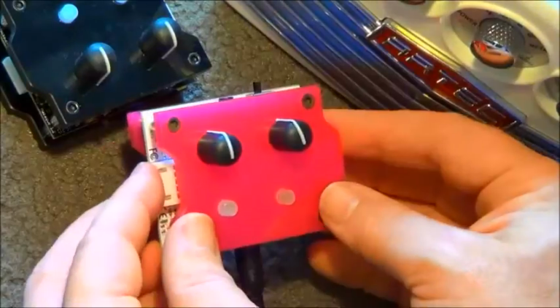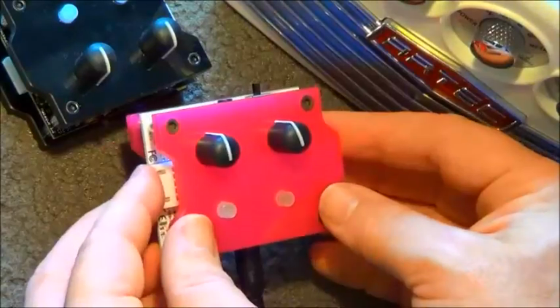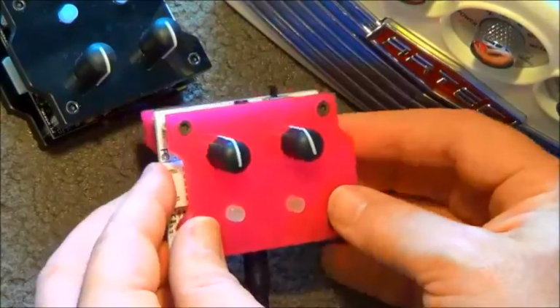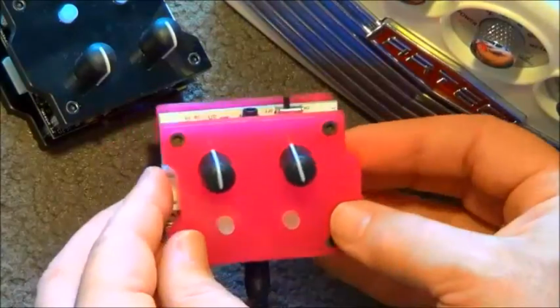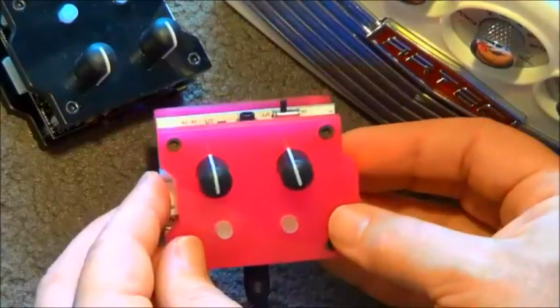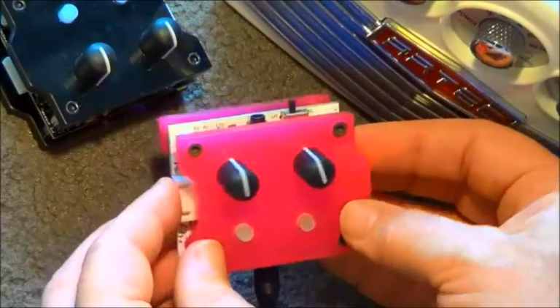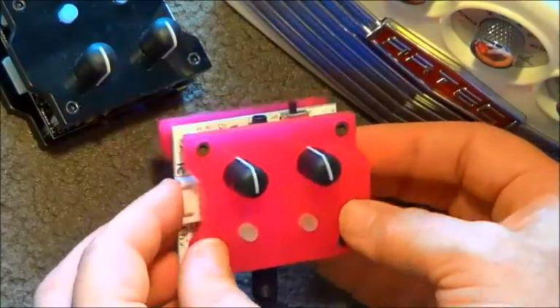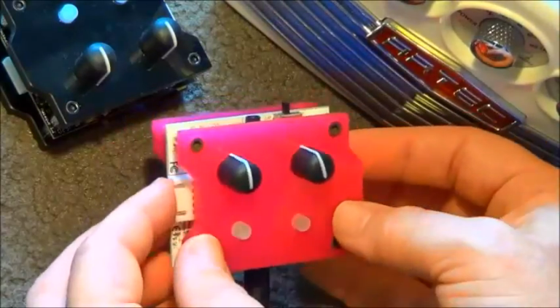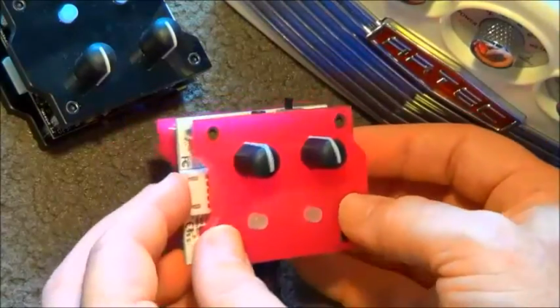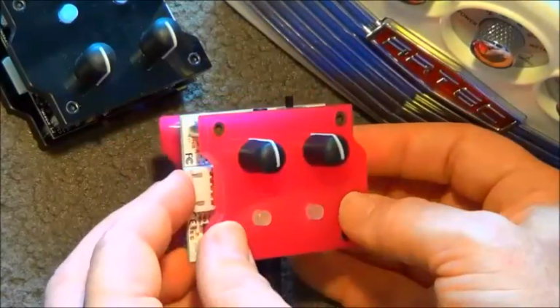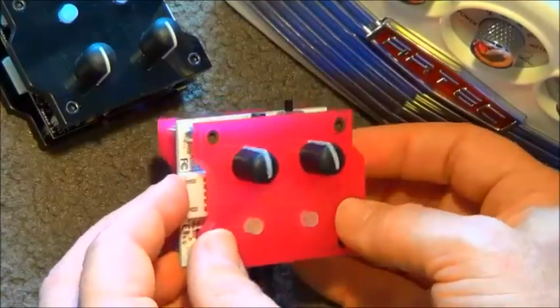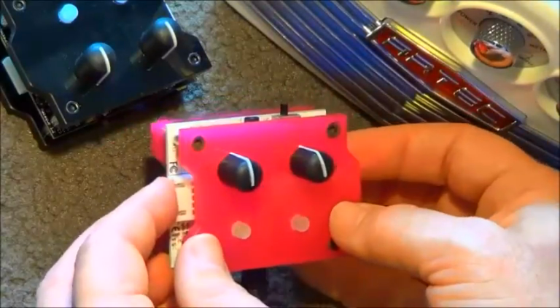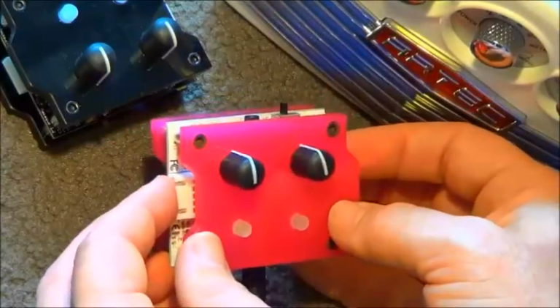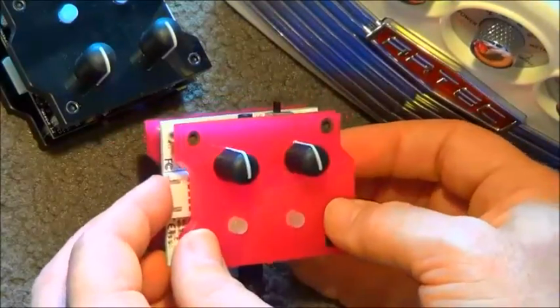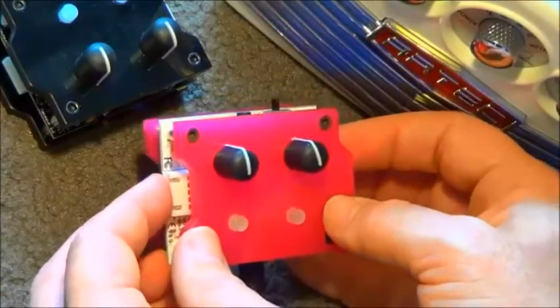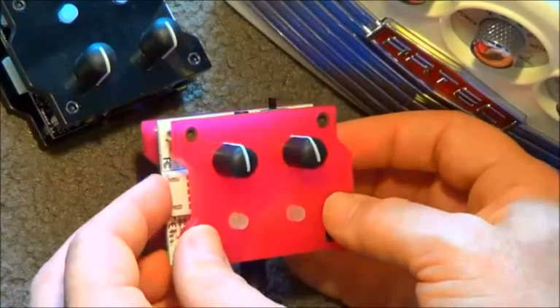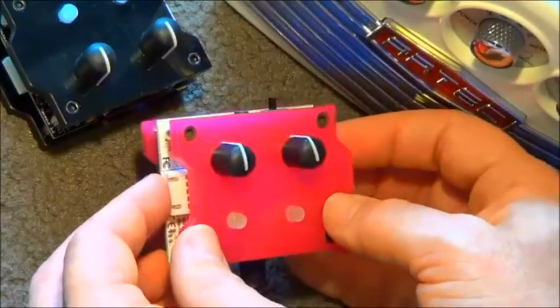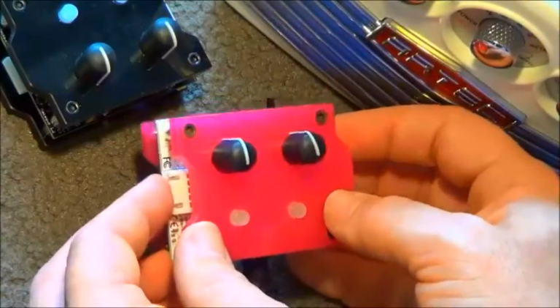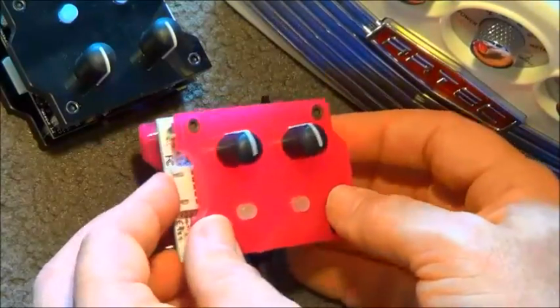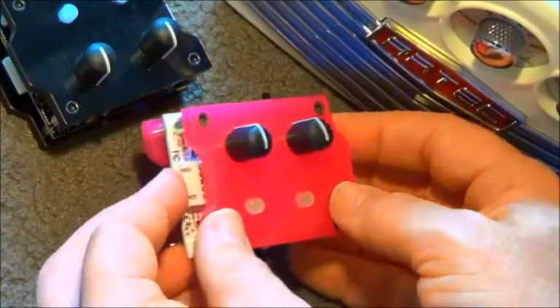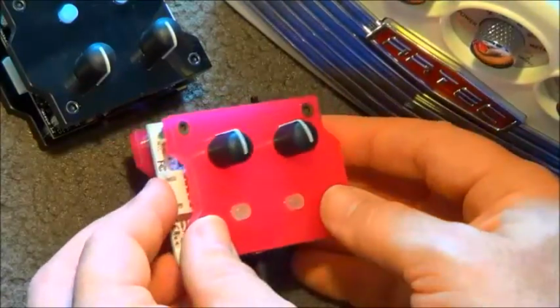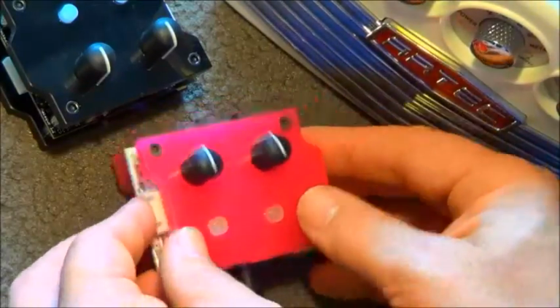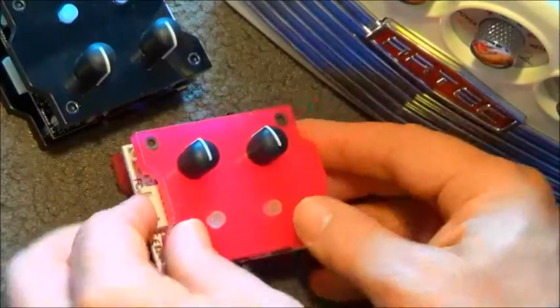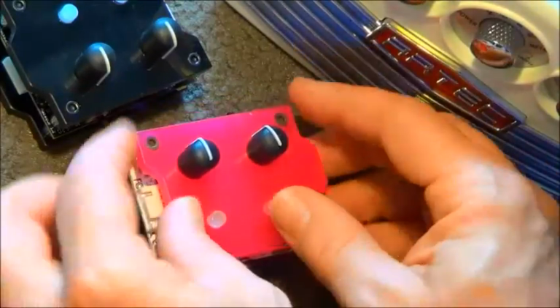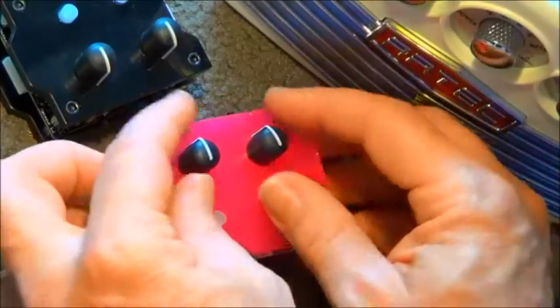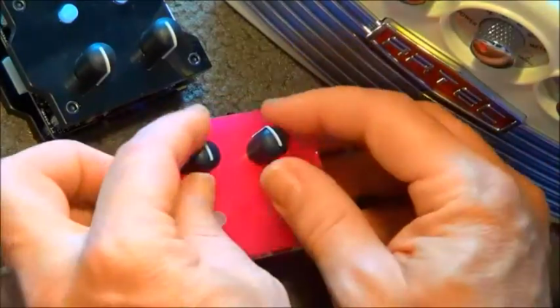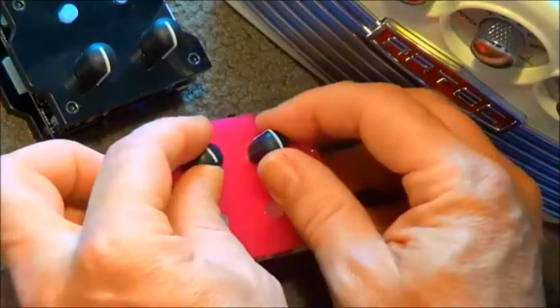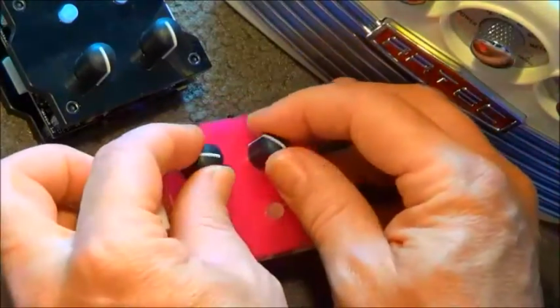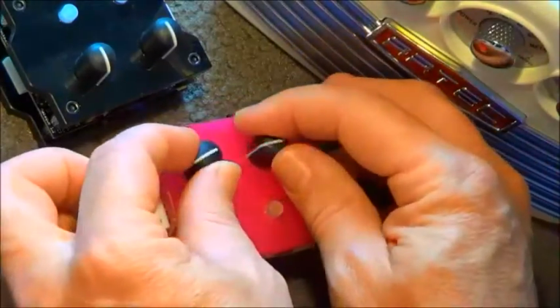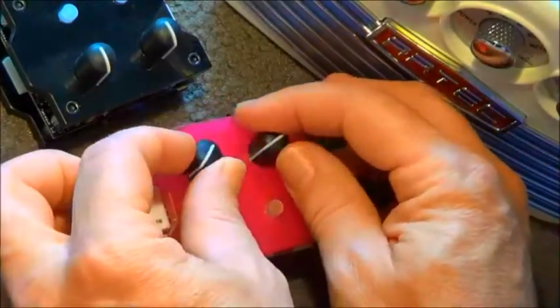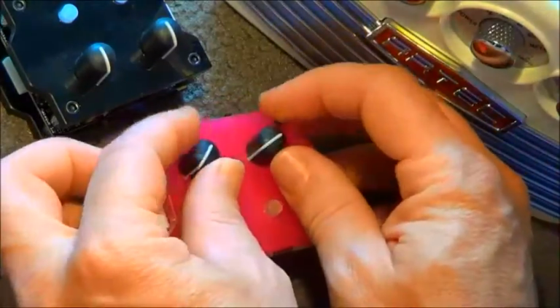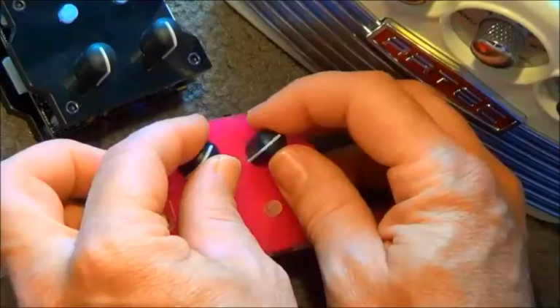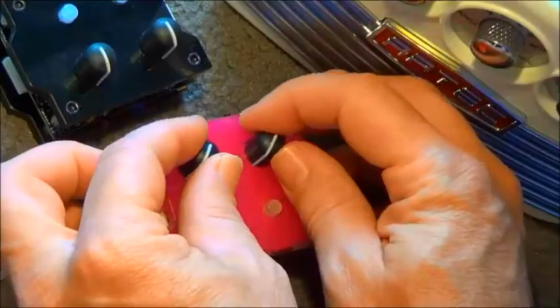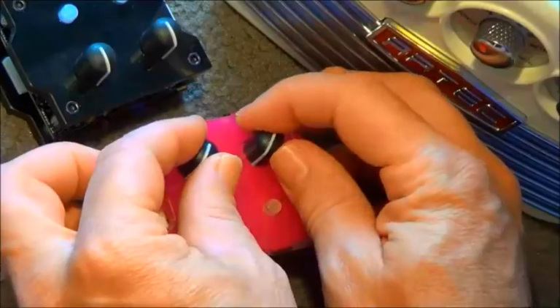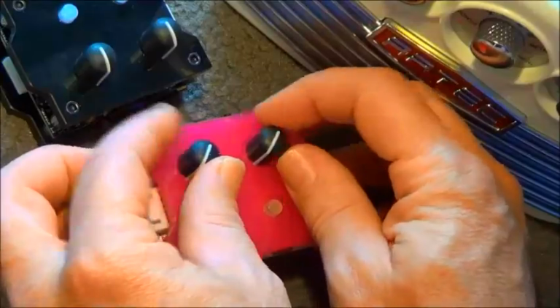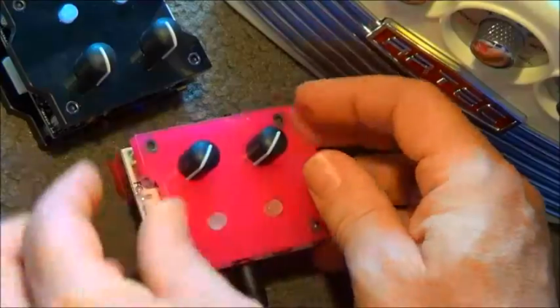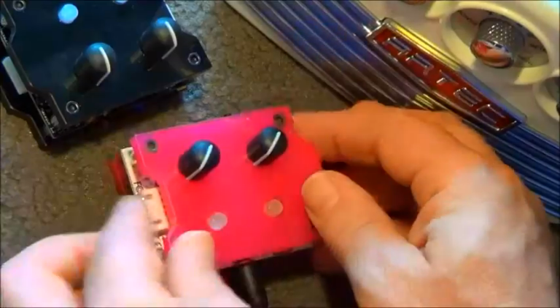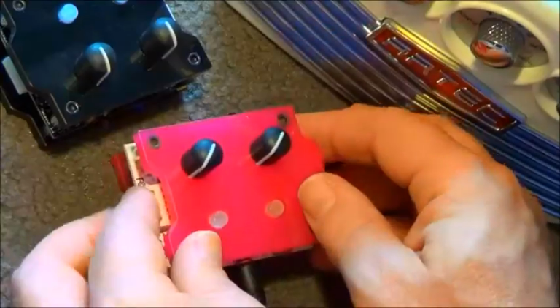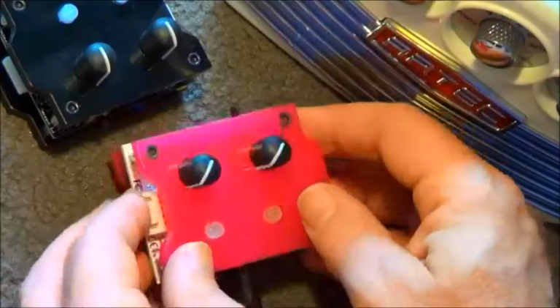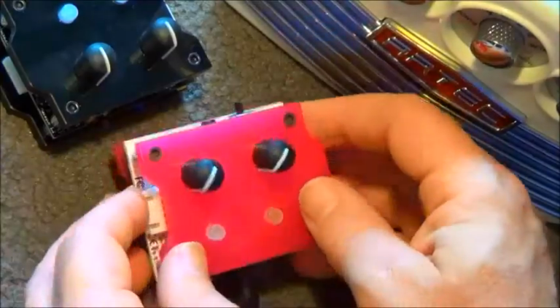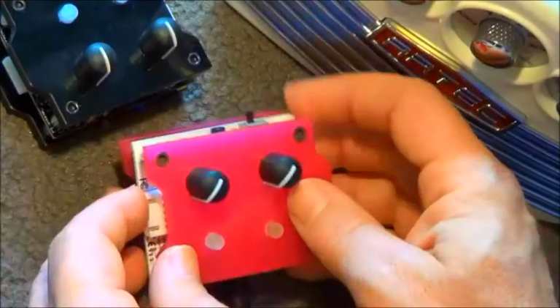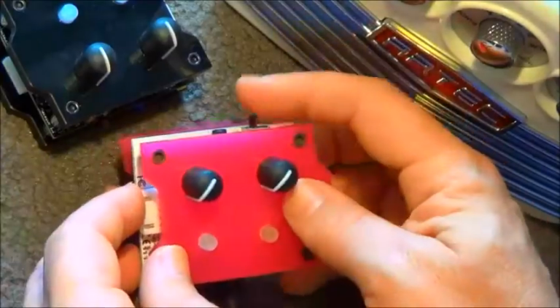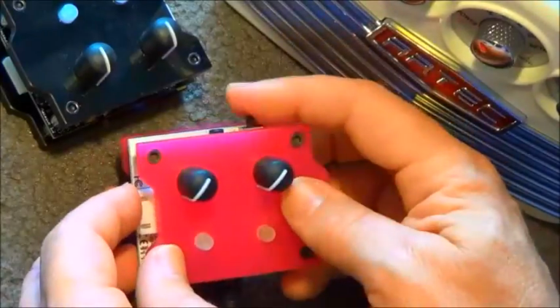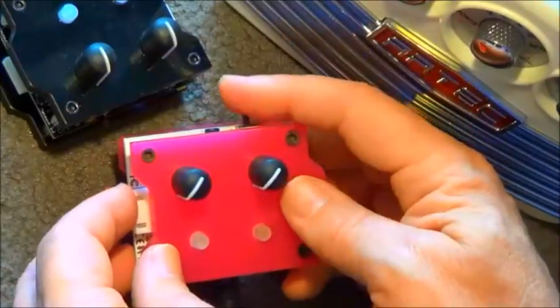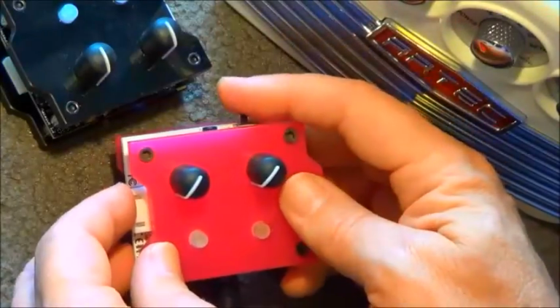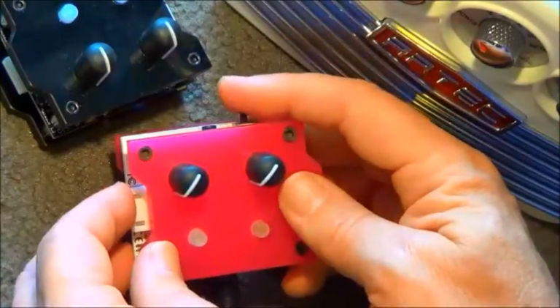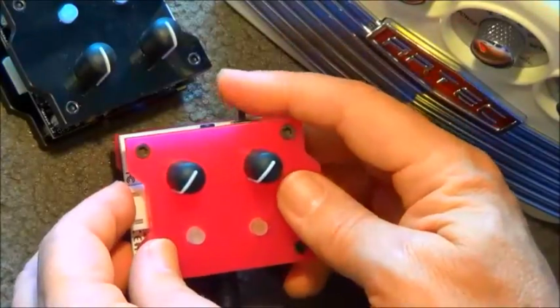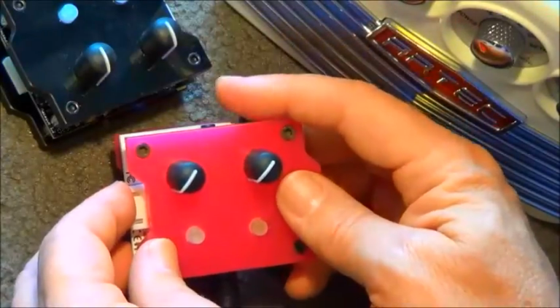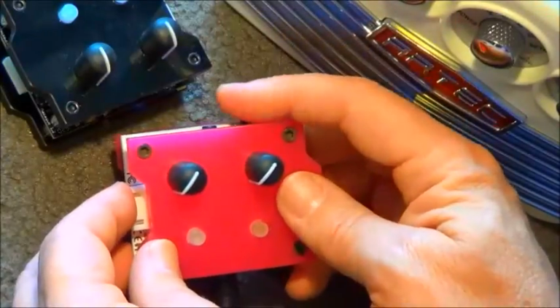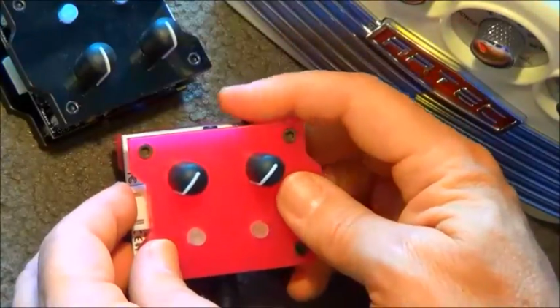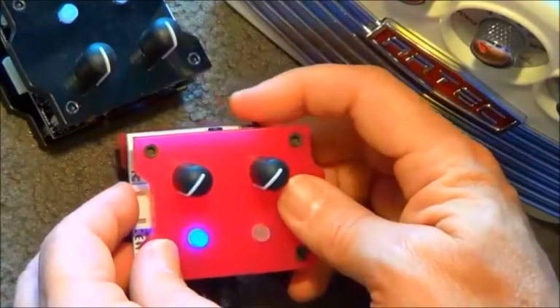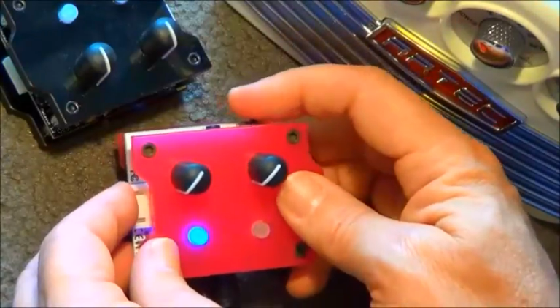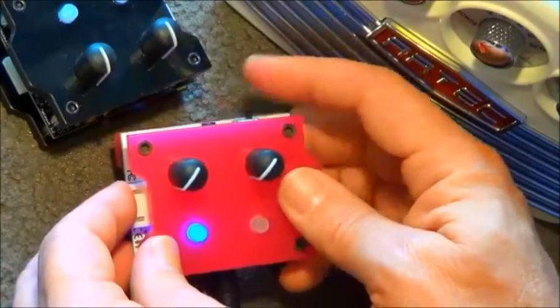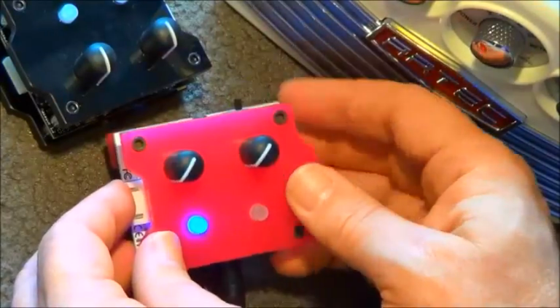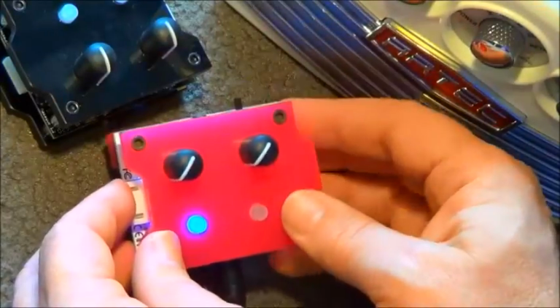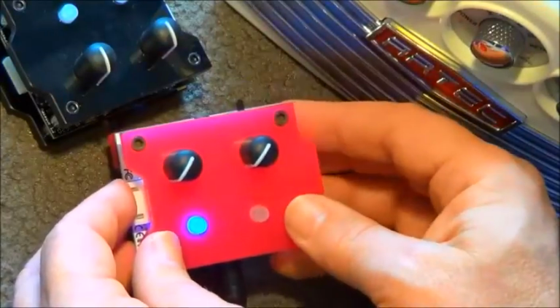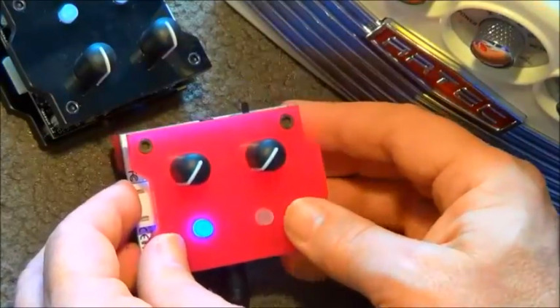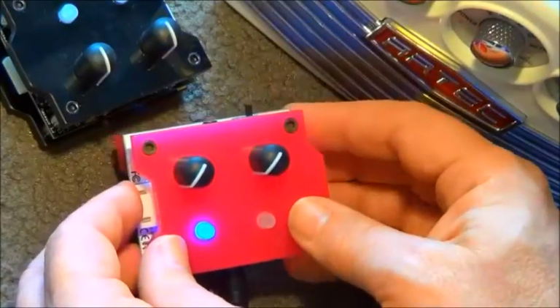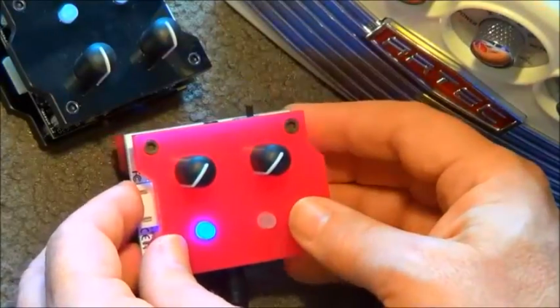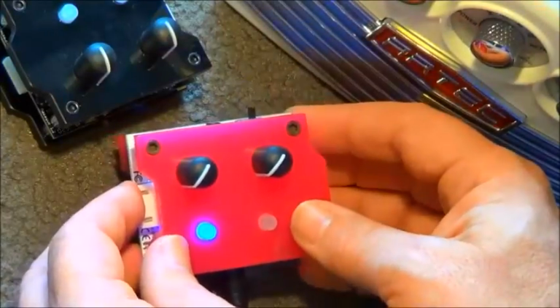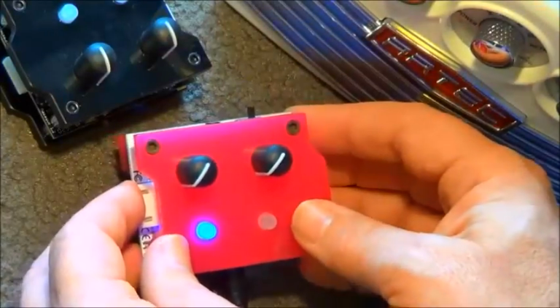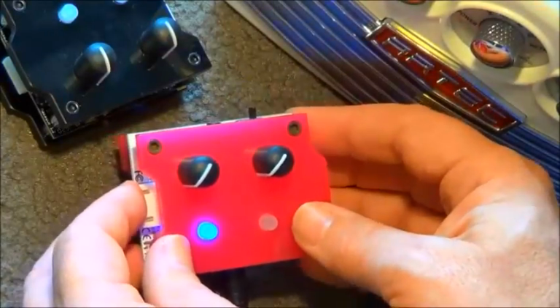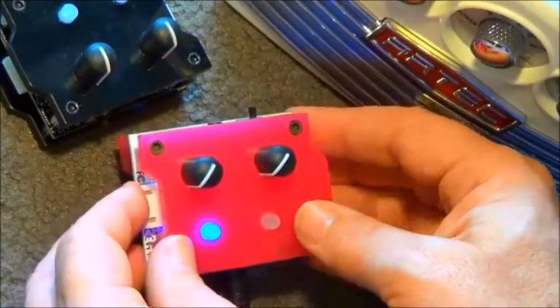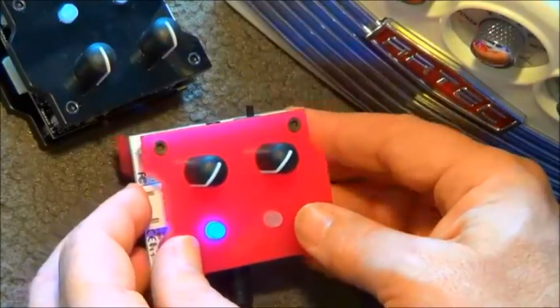There's plenty more I could tell you about these little things, but let's just have a listen. We'll put all the controls down to zero, switch it on, and get started.